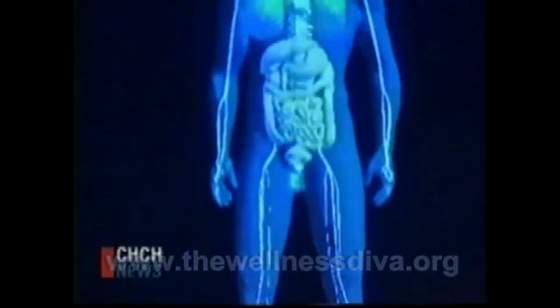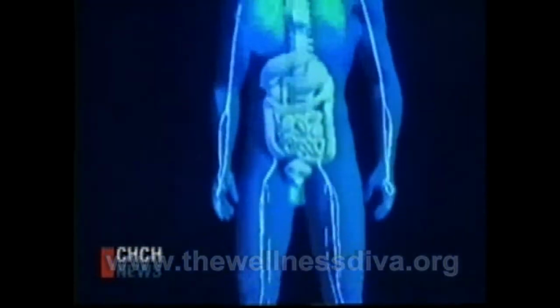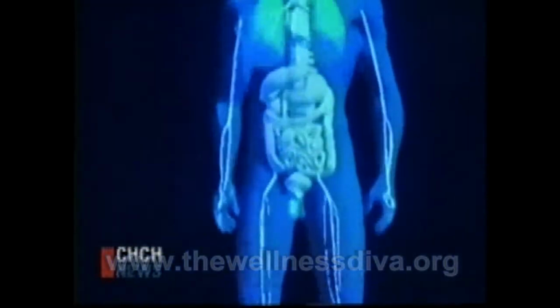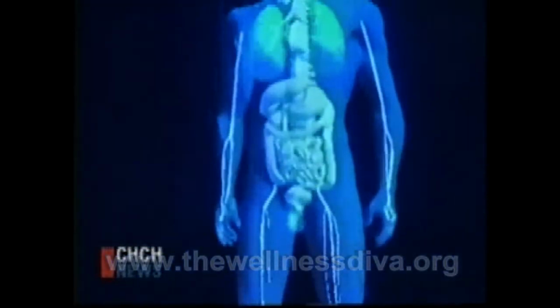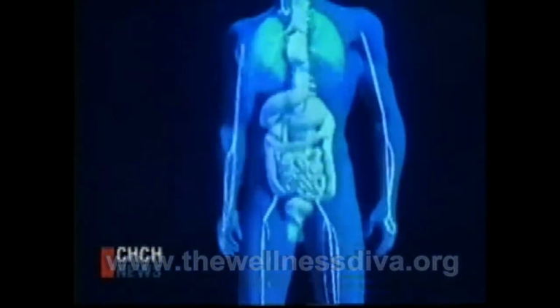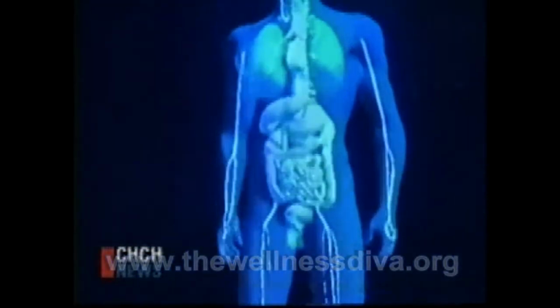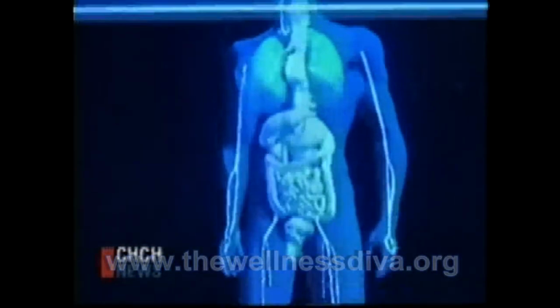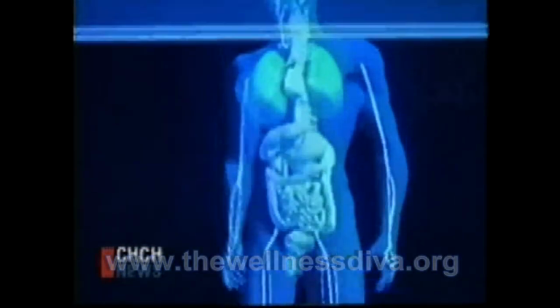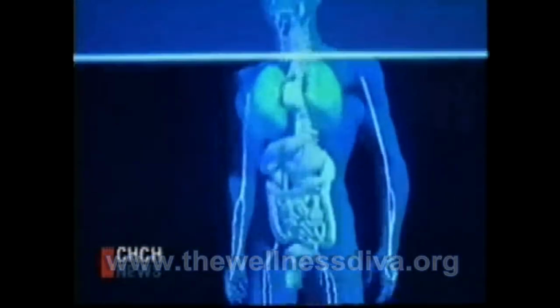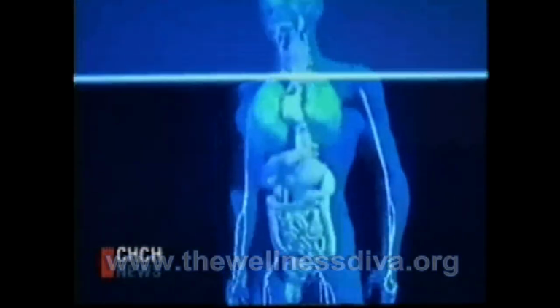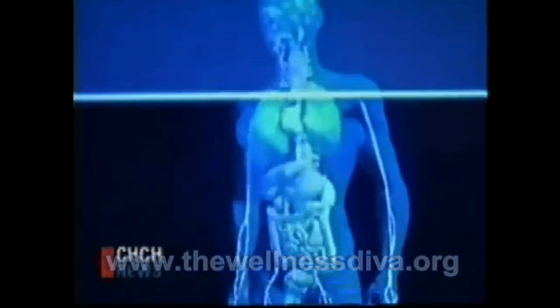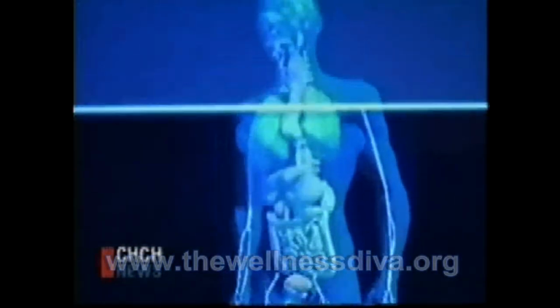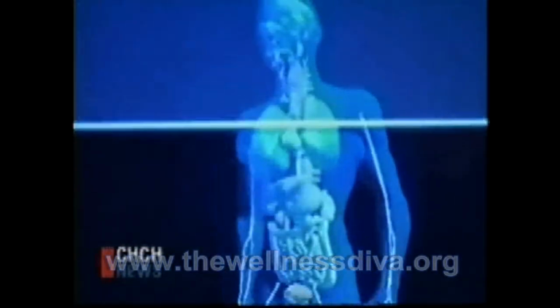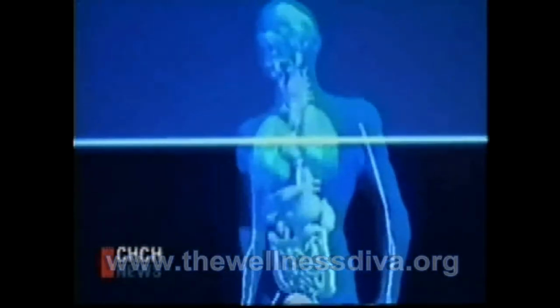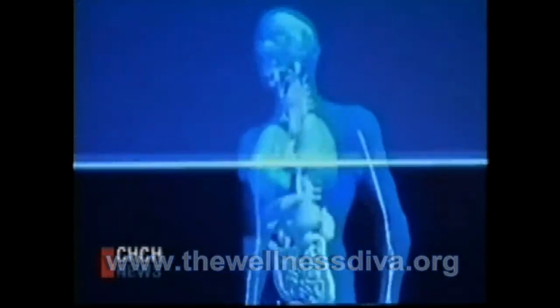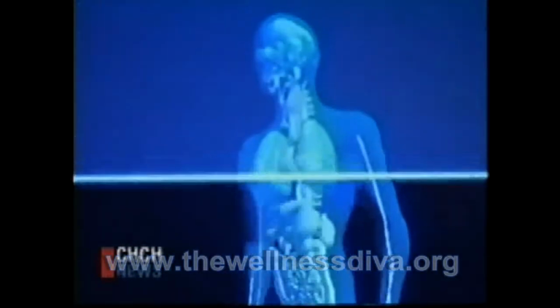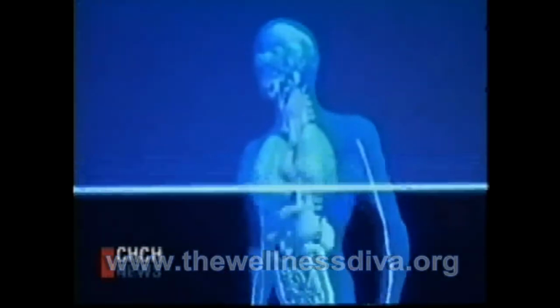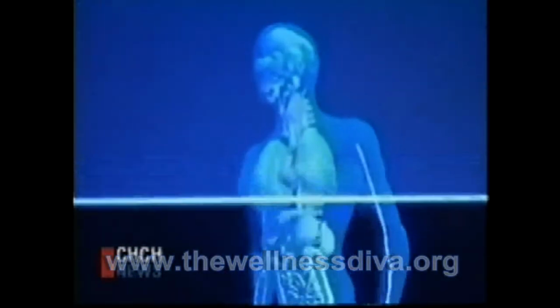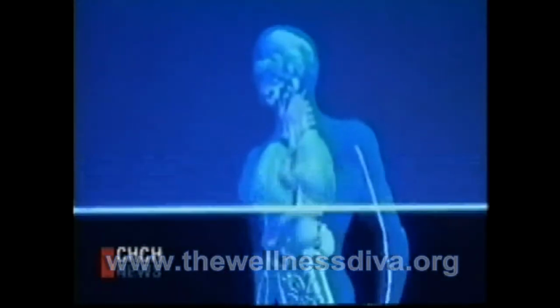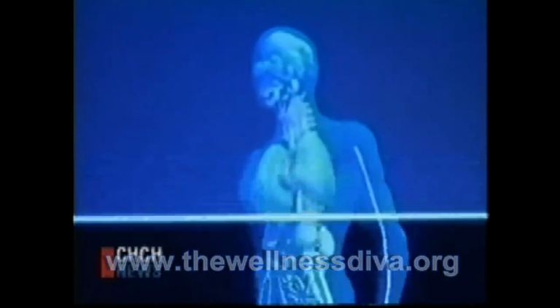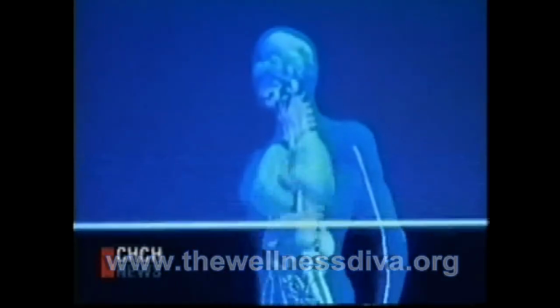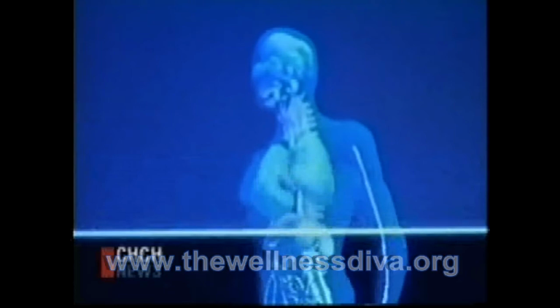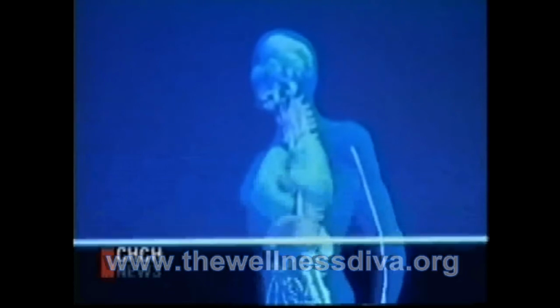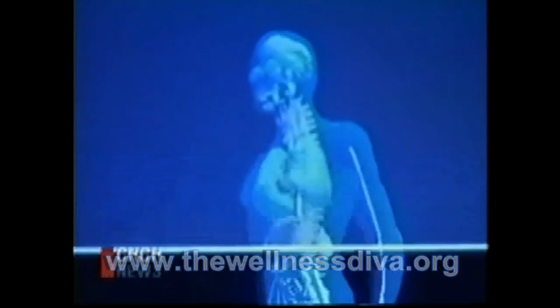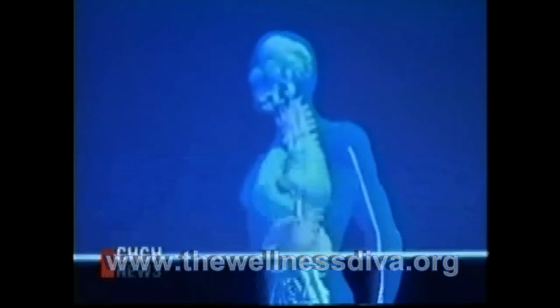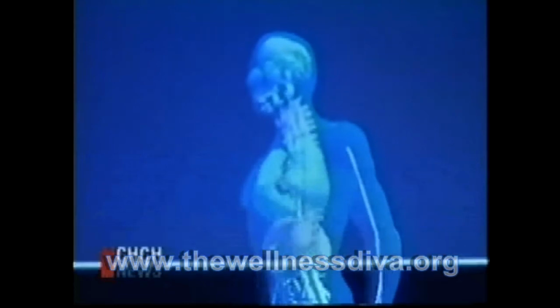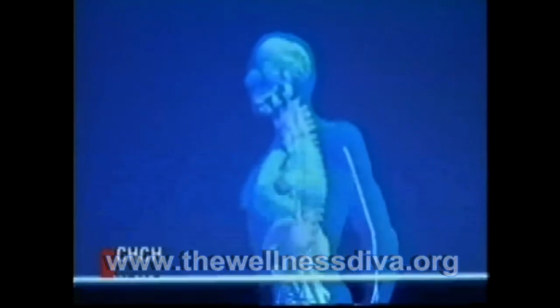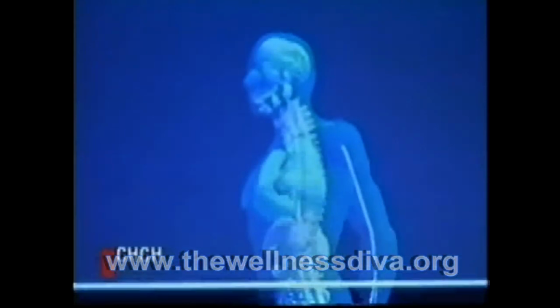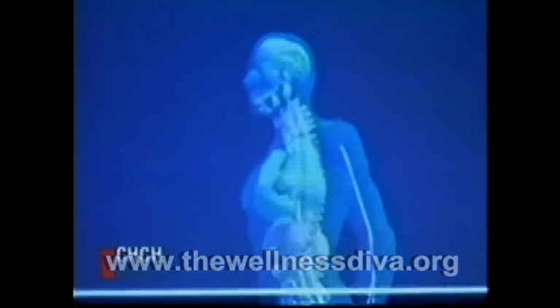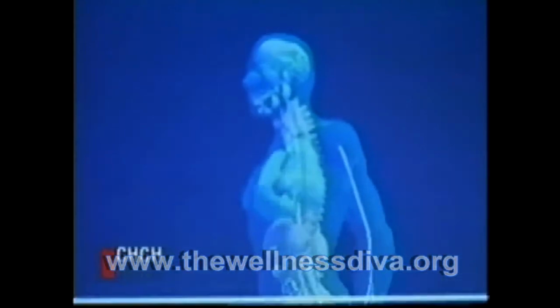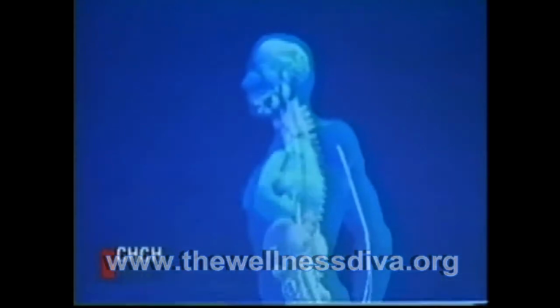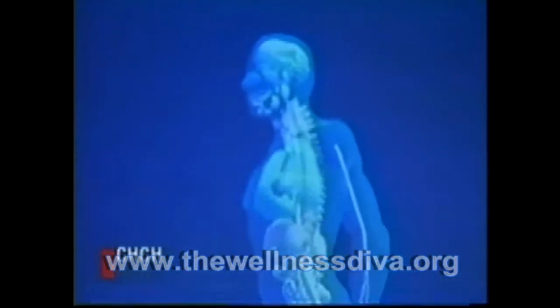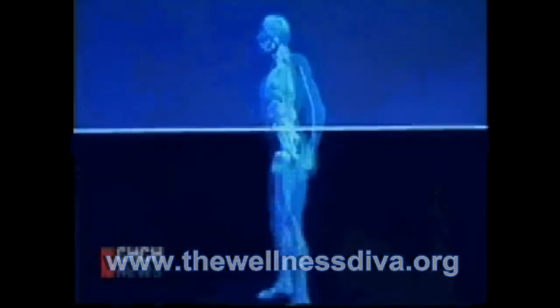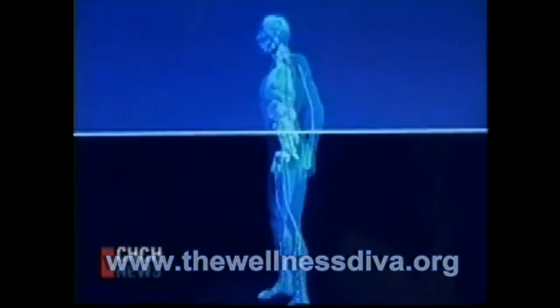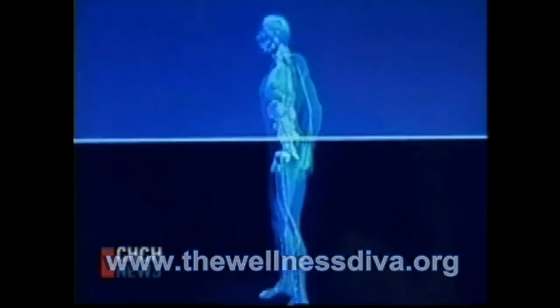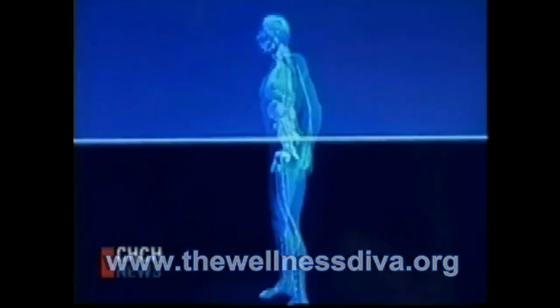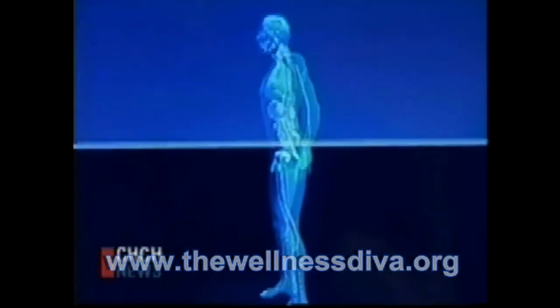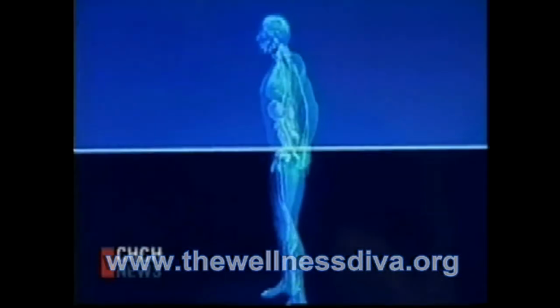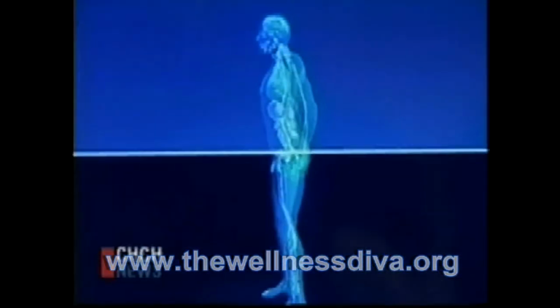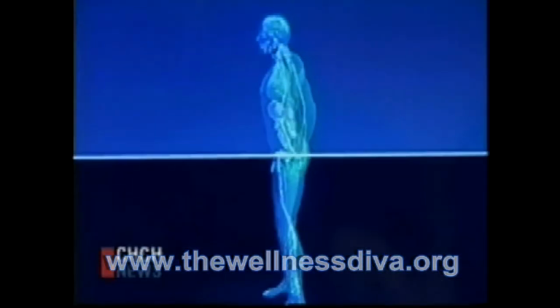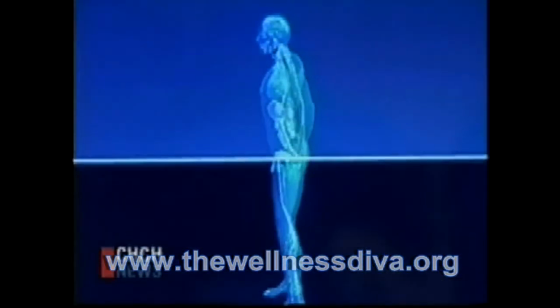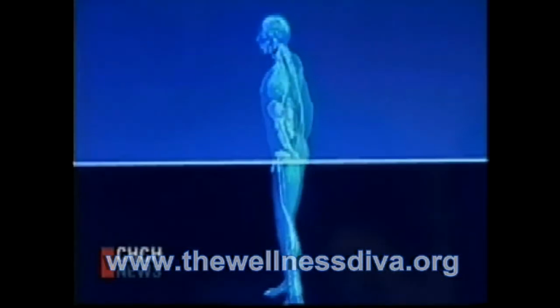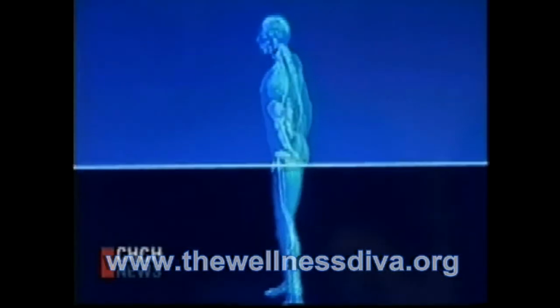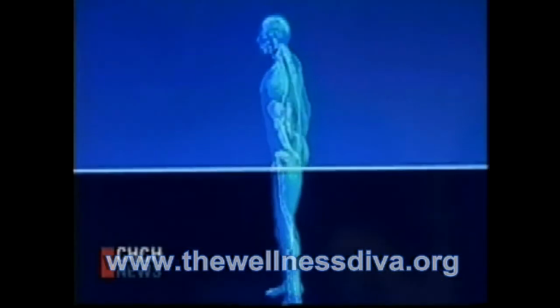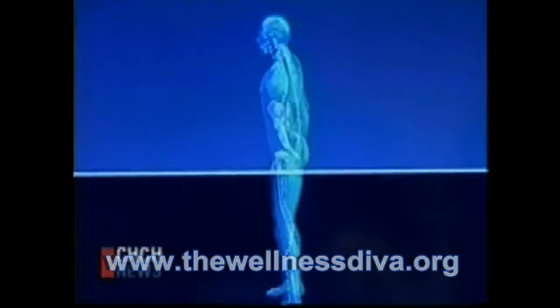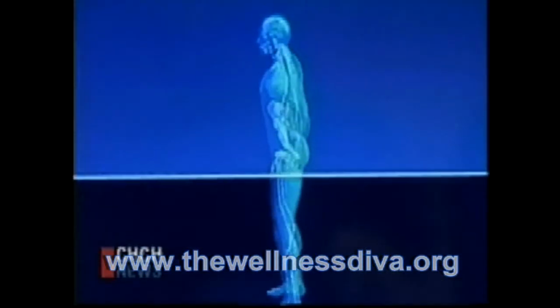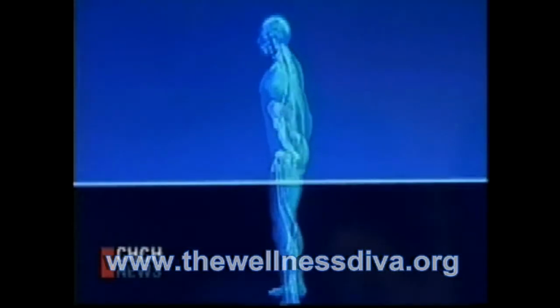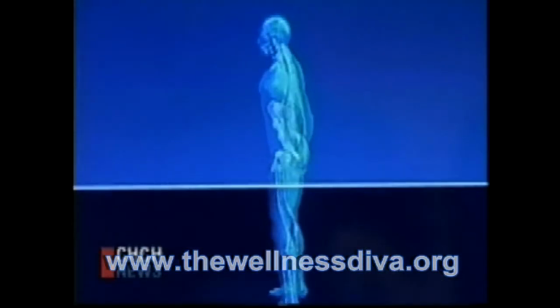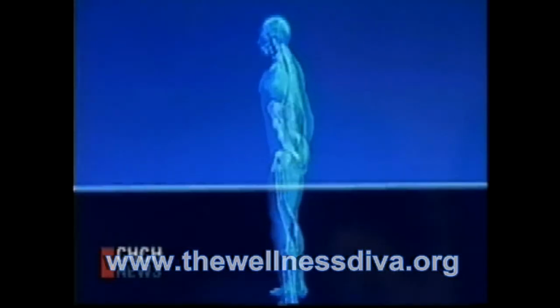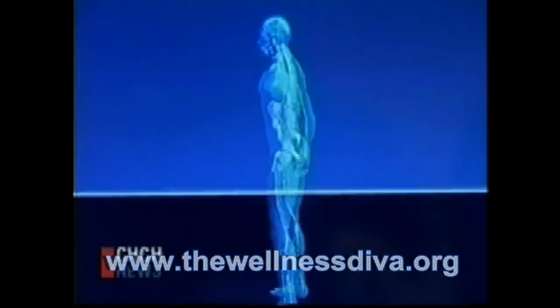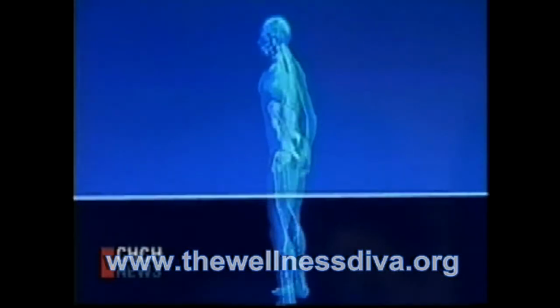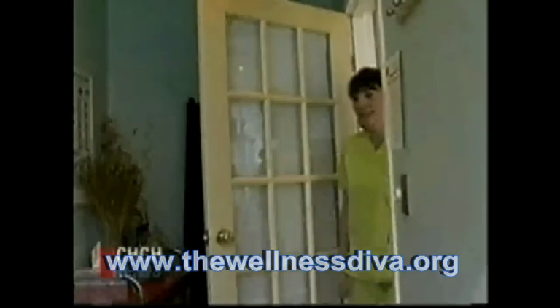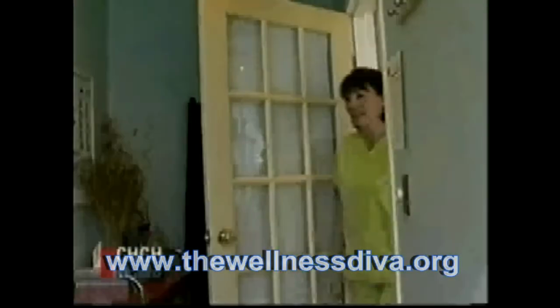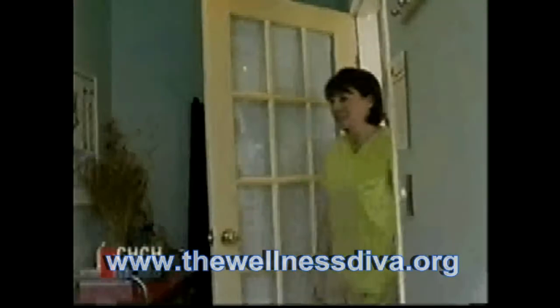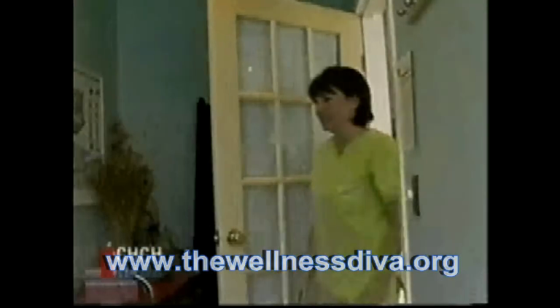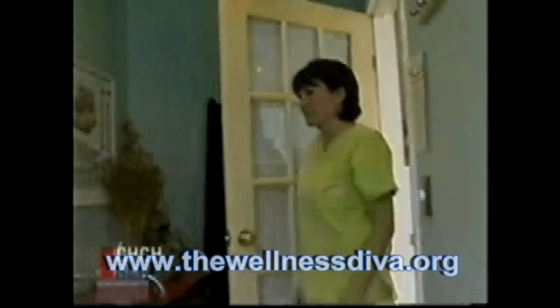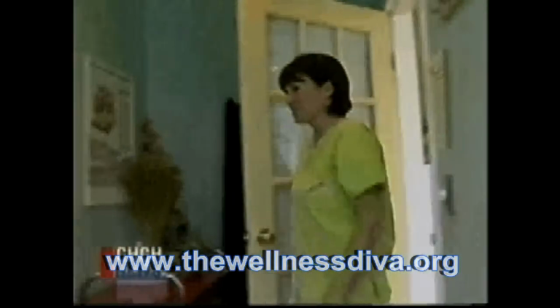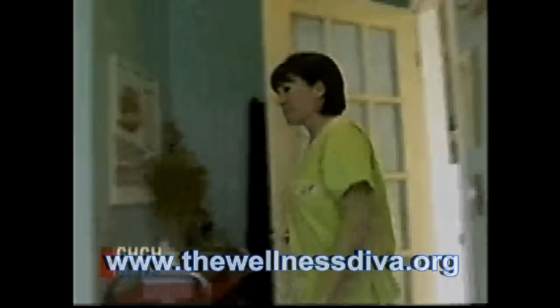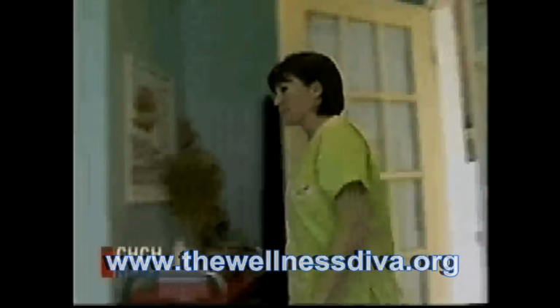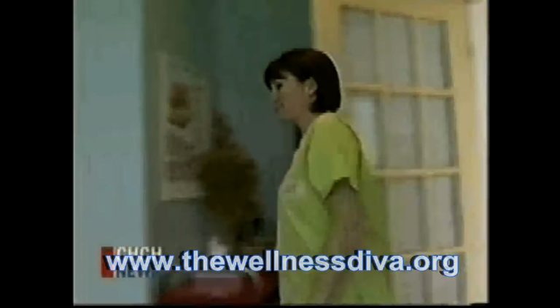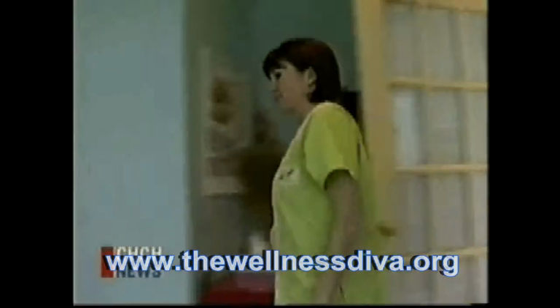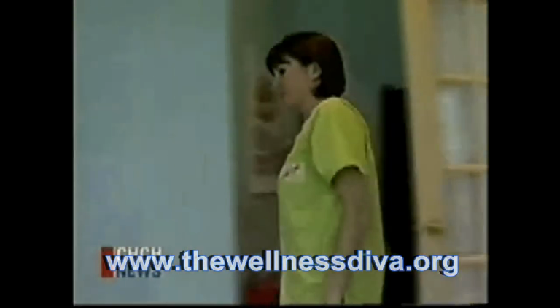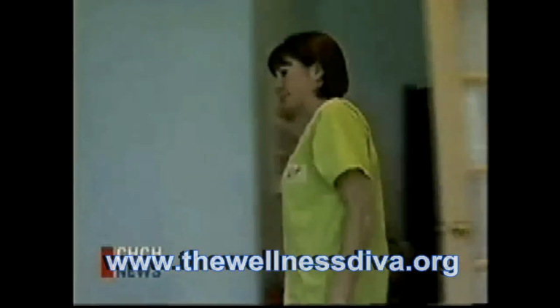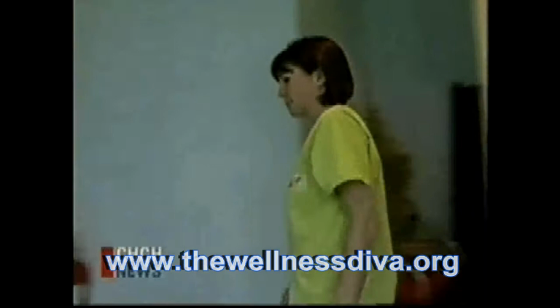It's not a video game or some special effect from Hollywood — it's science. It's amazing how much information it can give us.